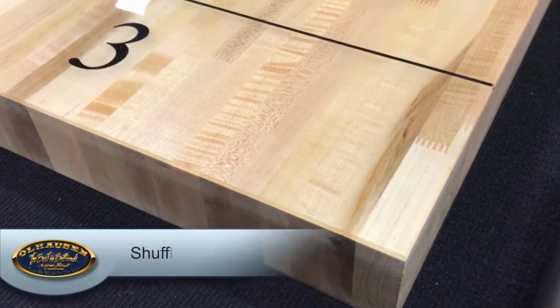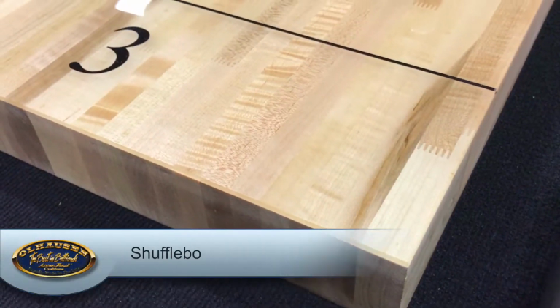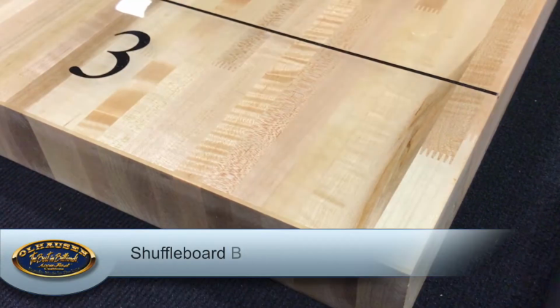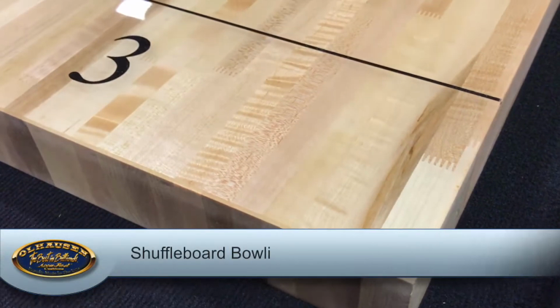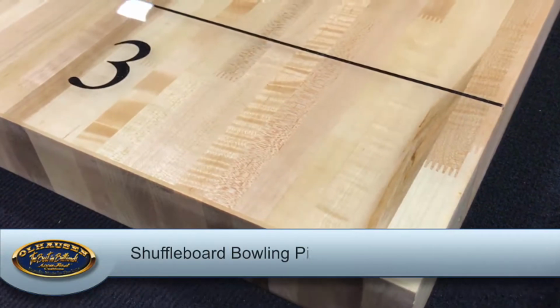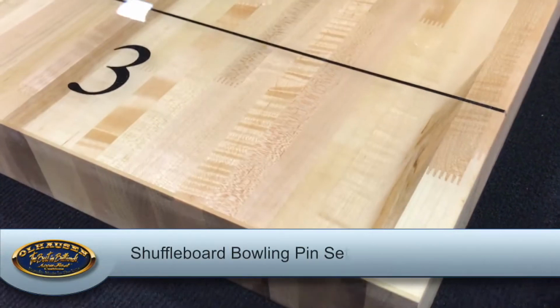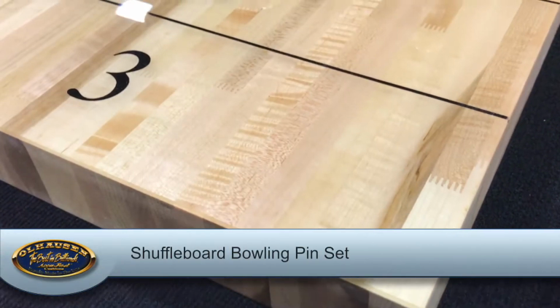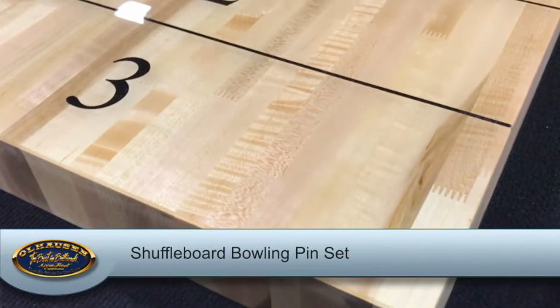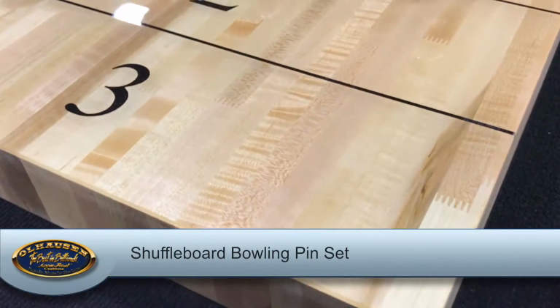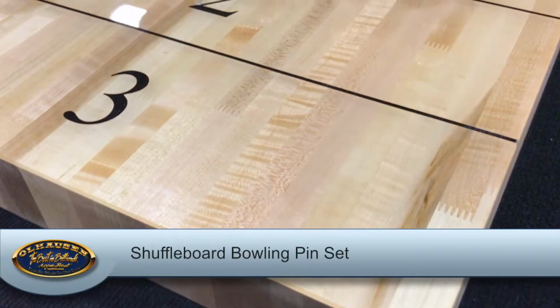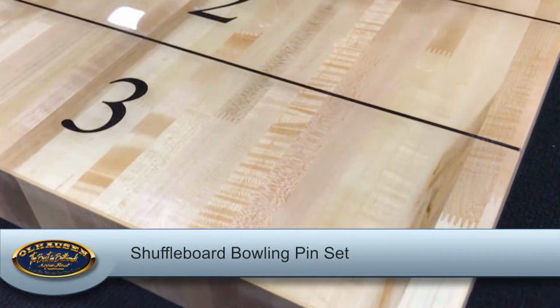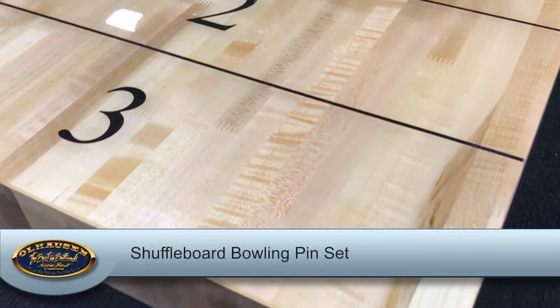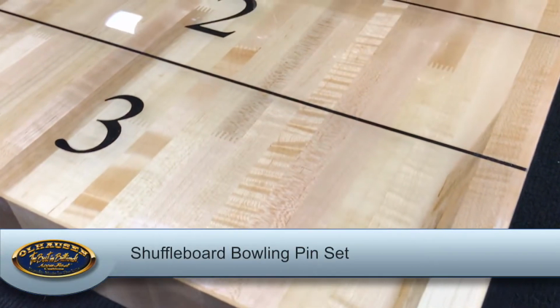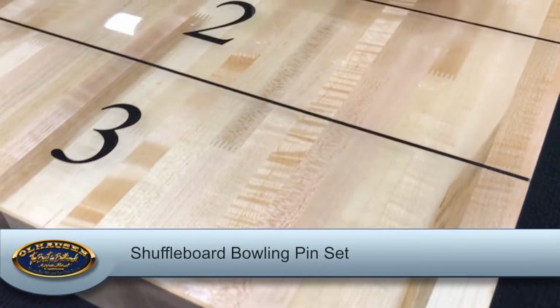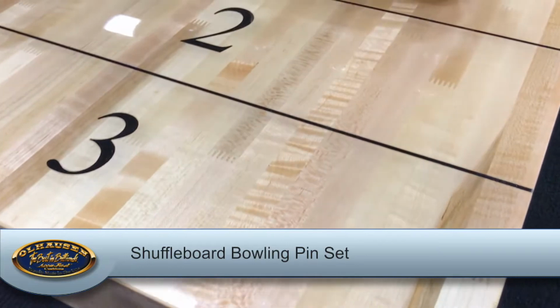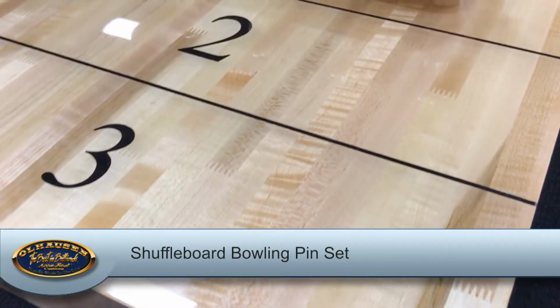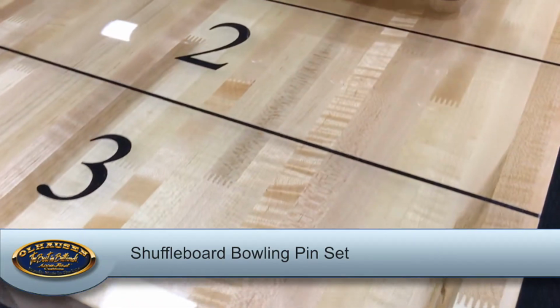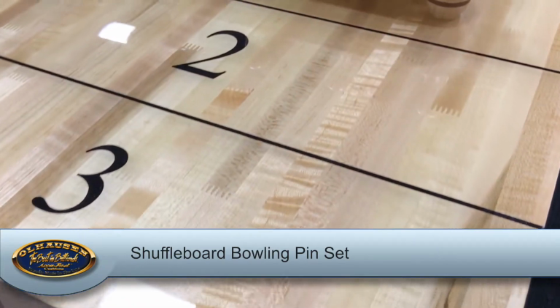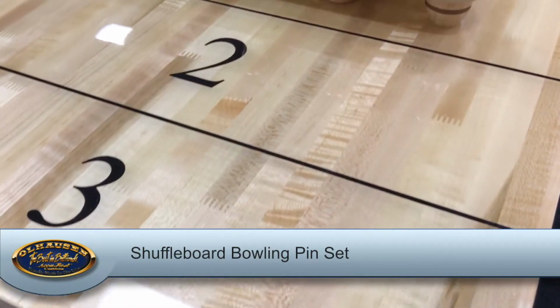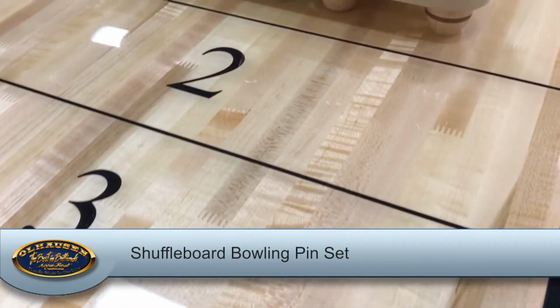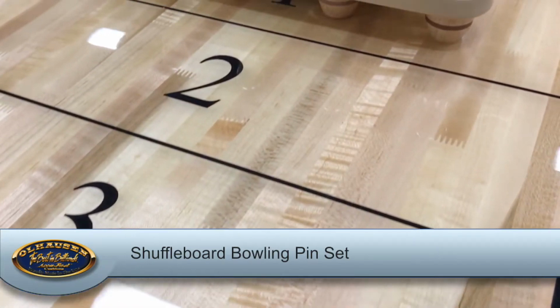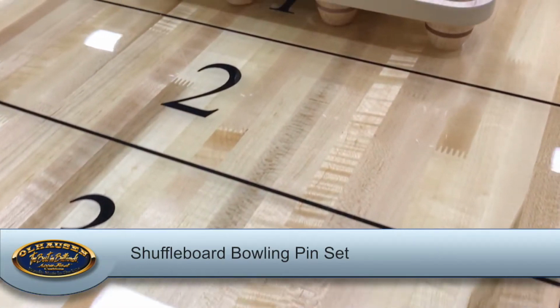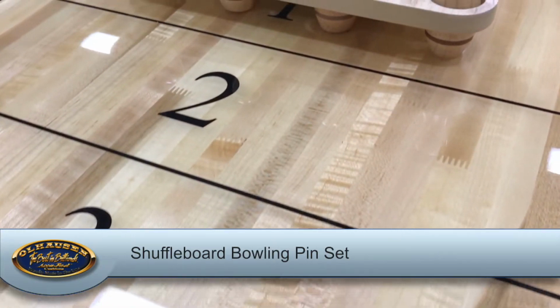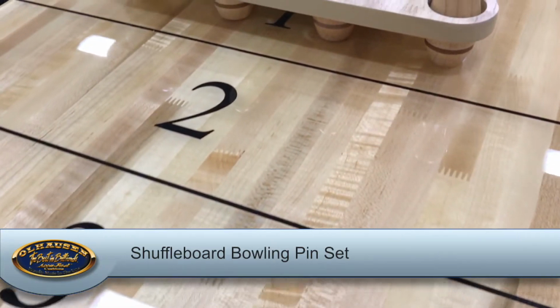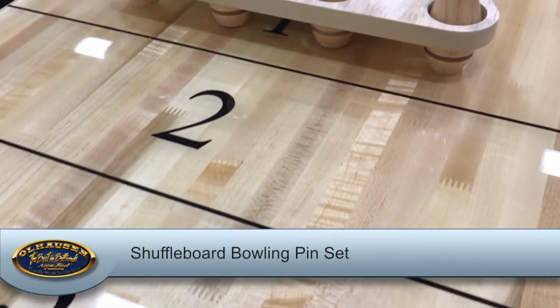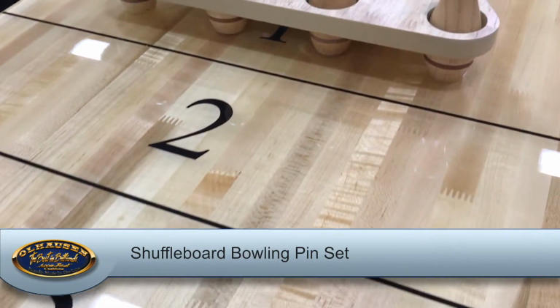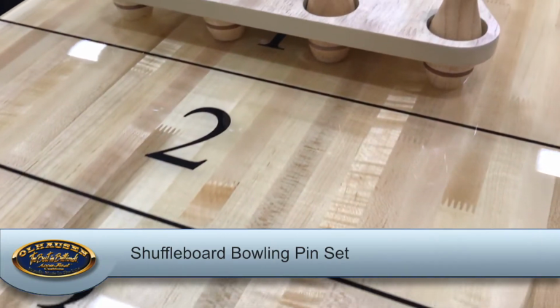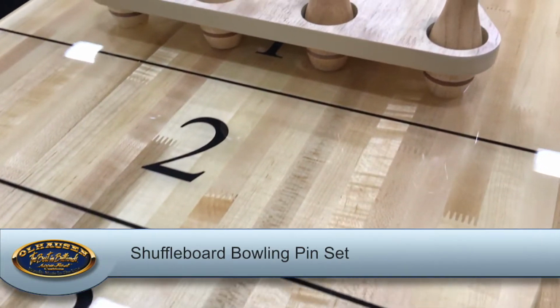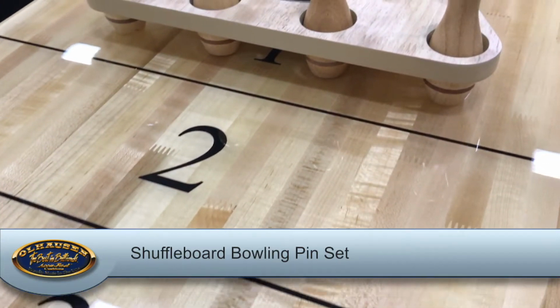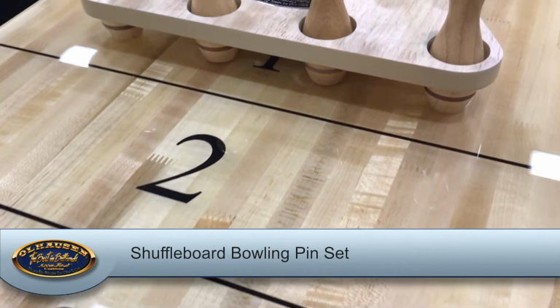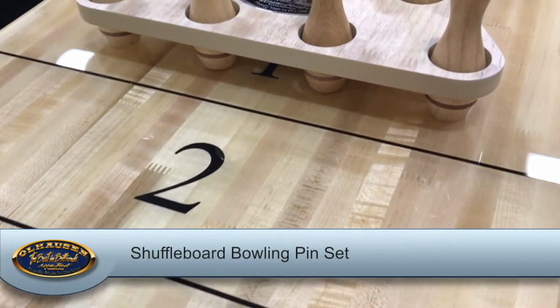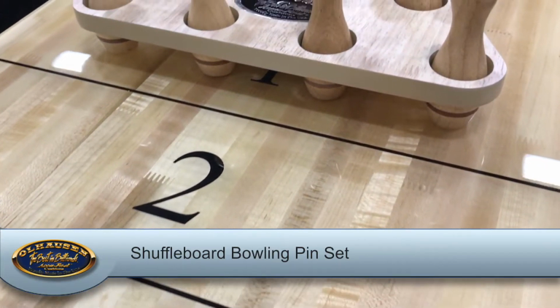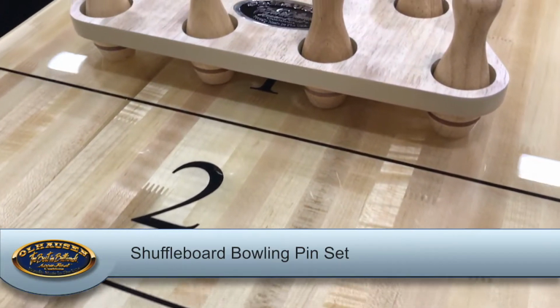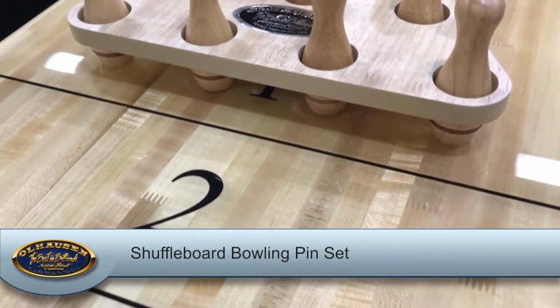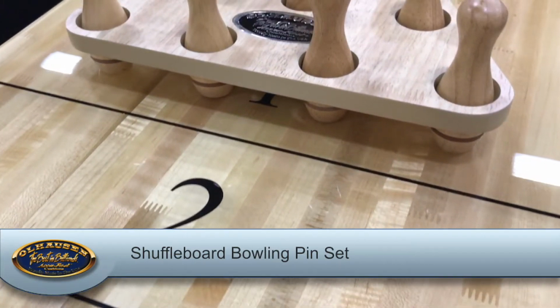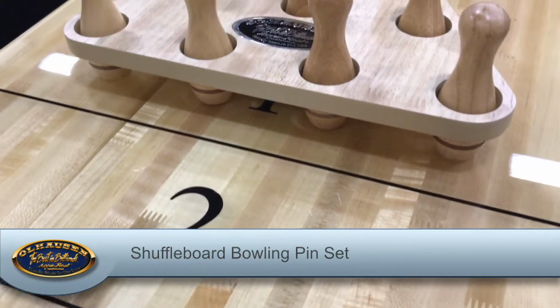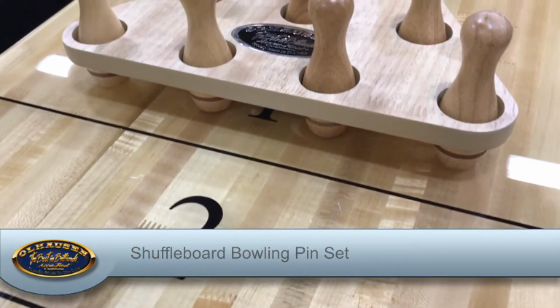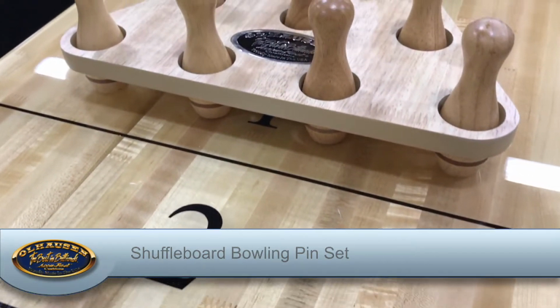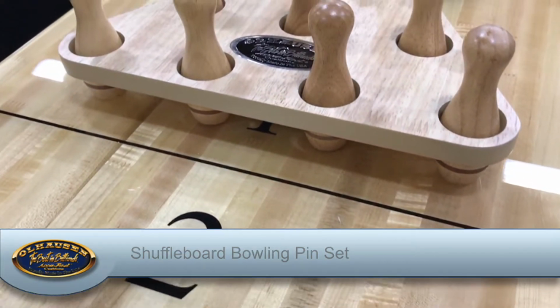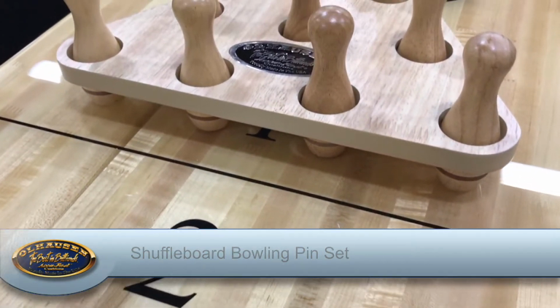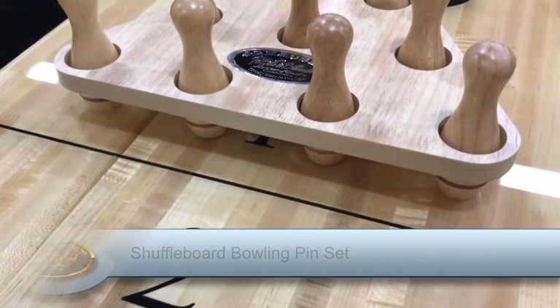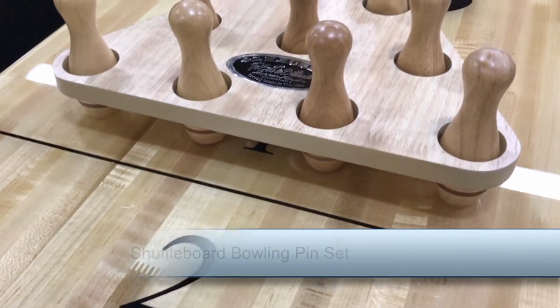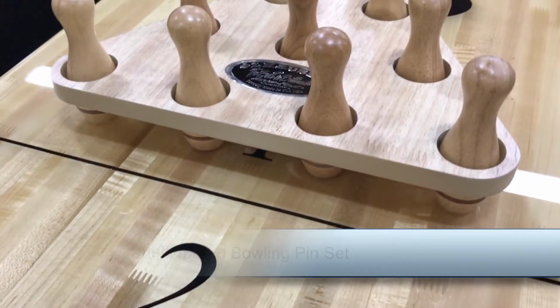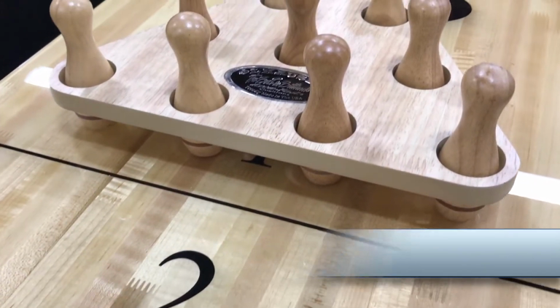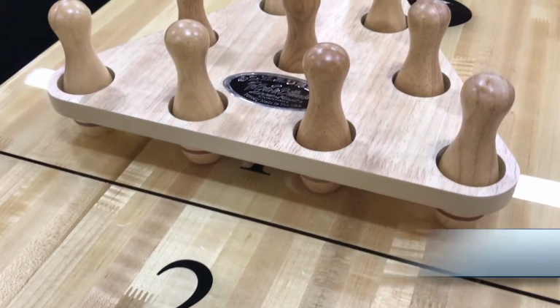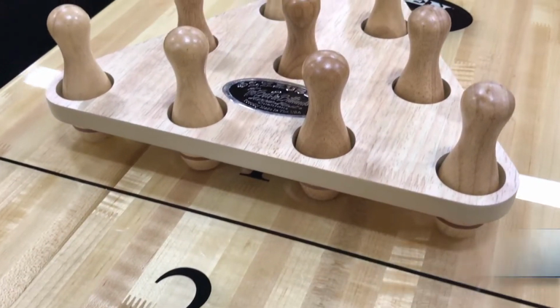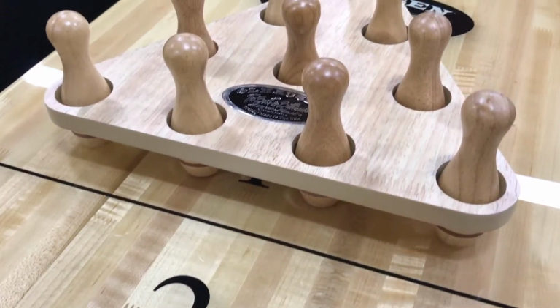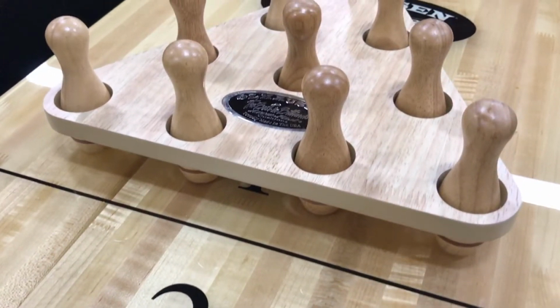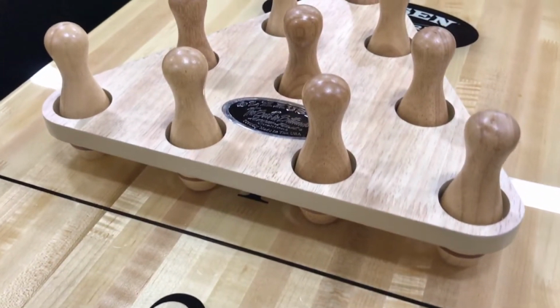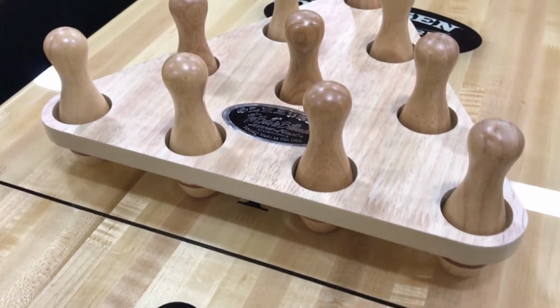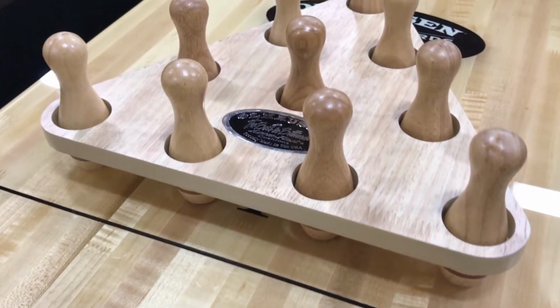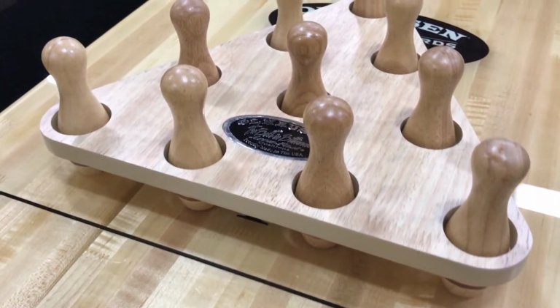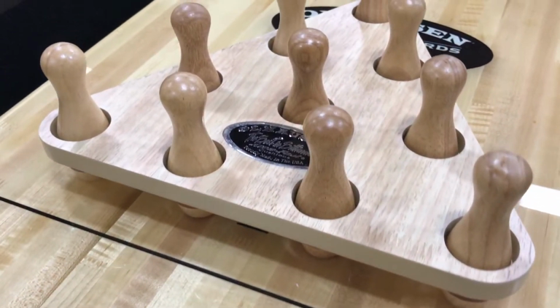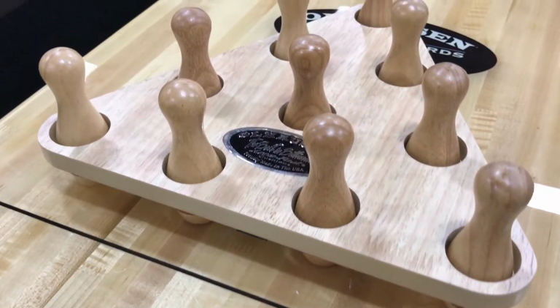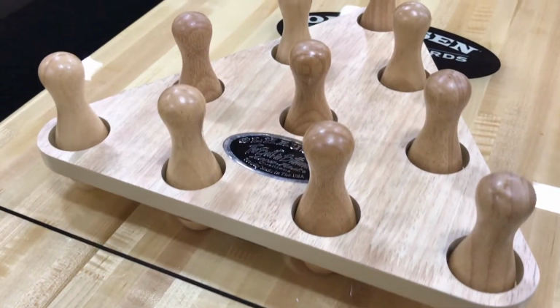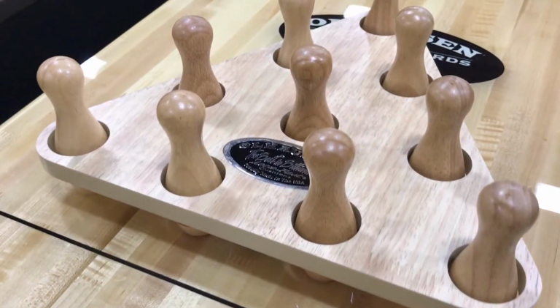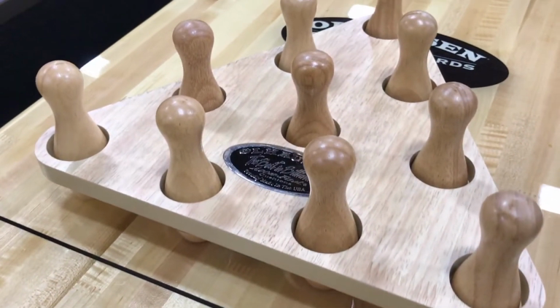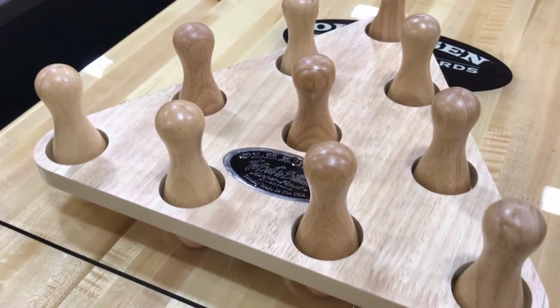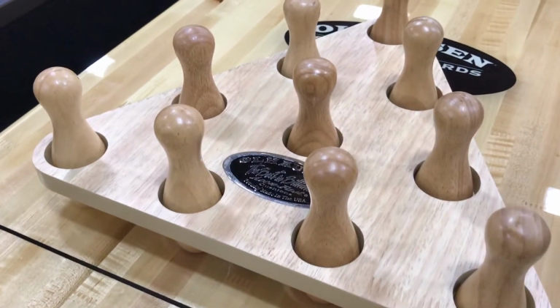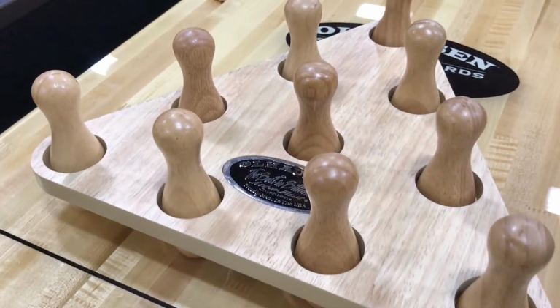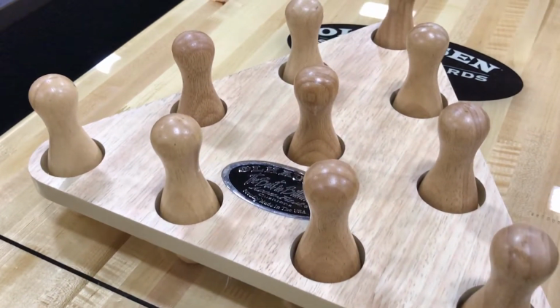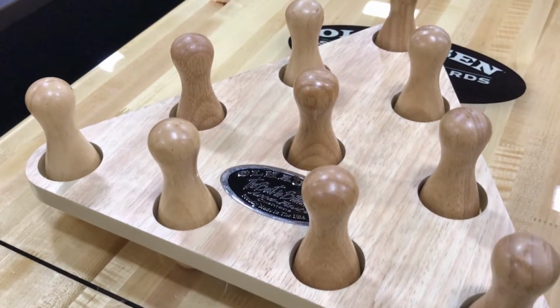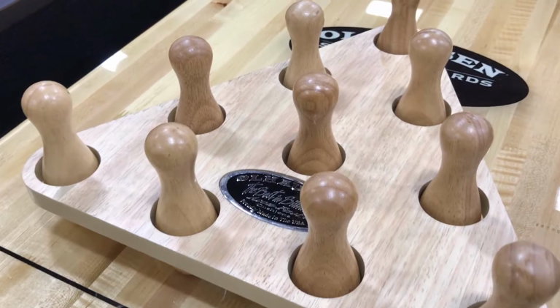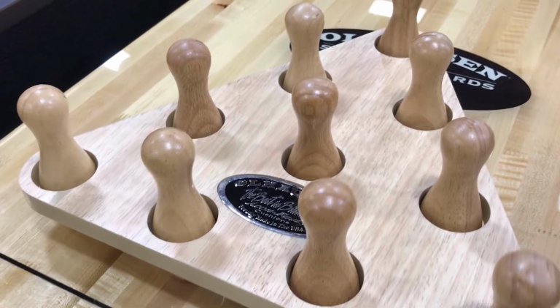Speaking of bowling pins, check out our shuffleboard bowling pin set, adding a whole new realm of fun to your Ohlhausen shuffleboard table.